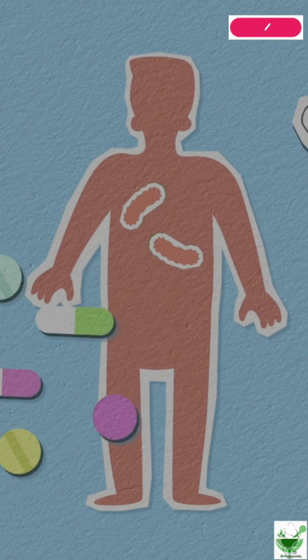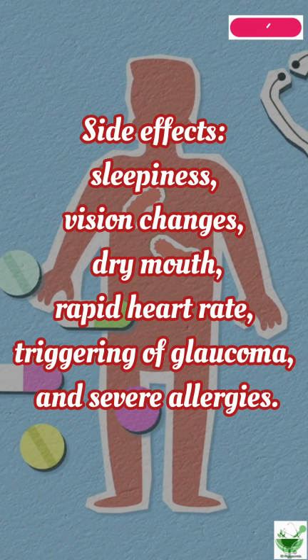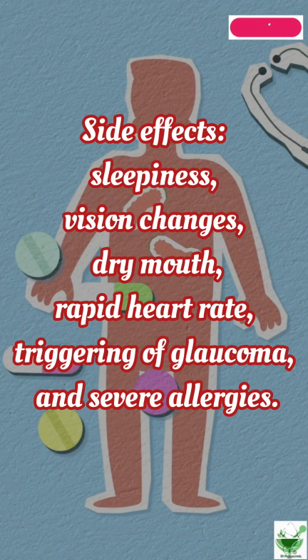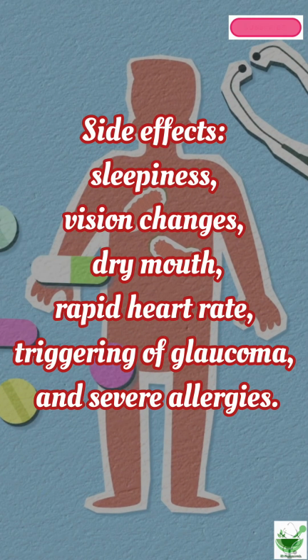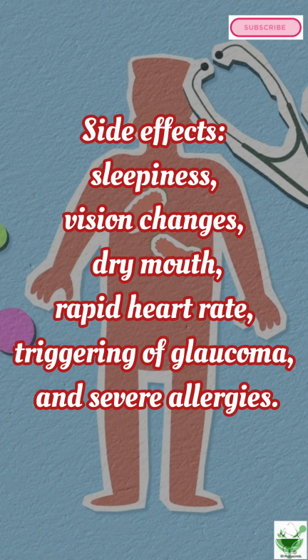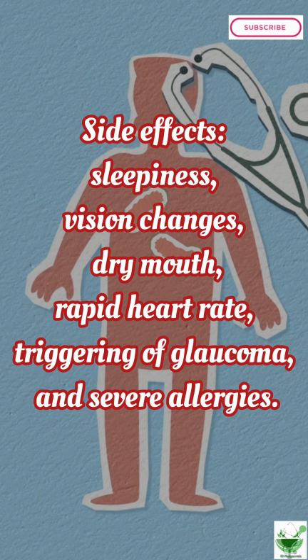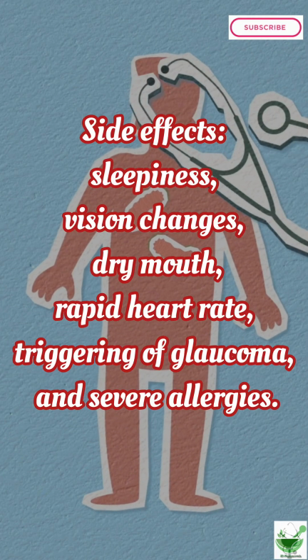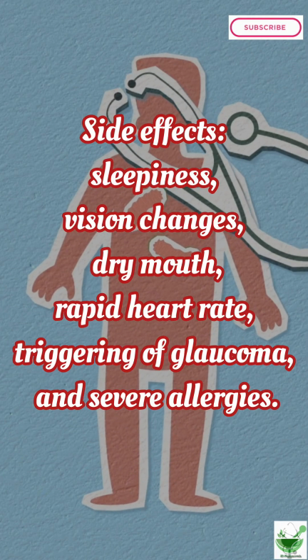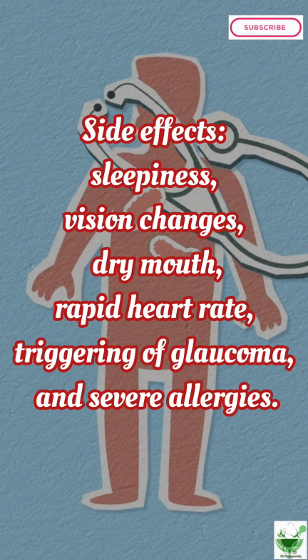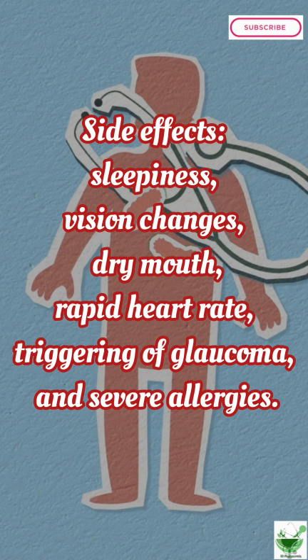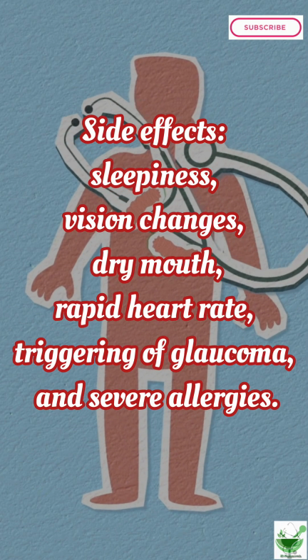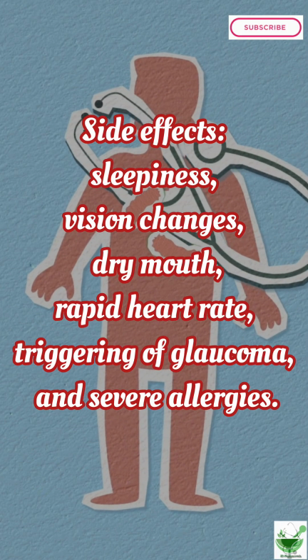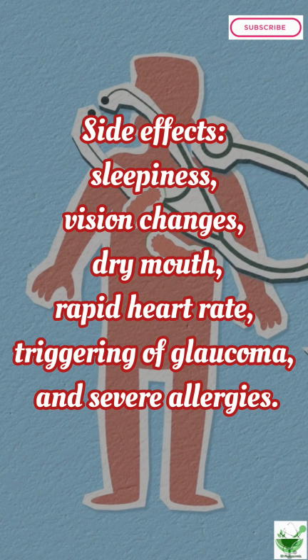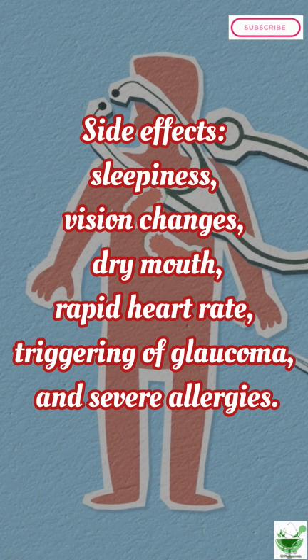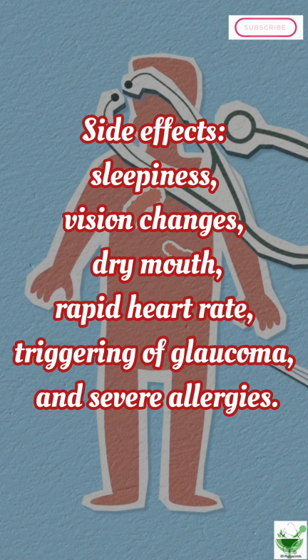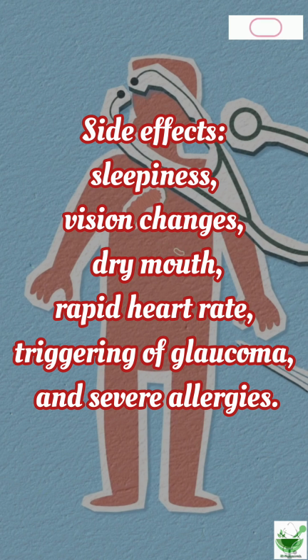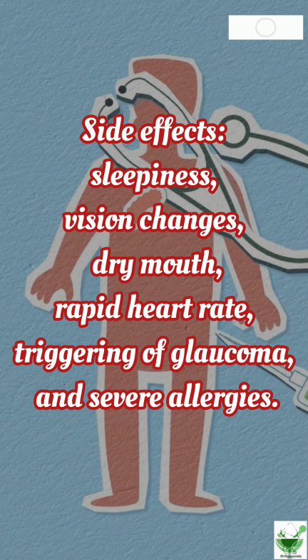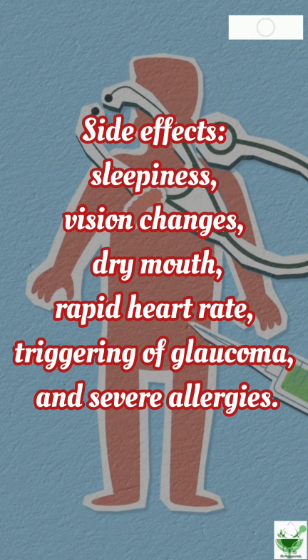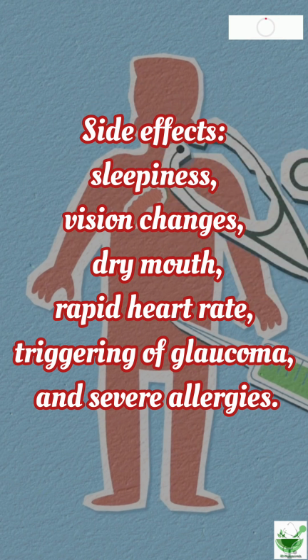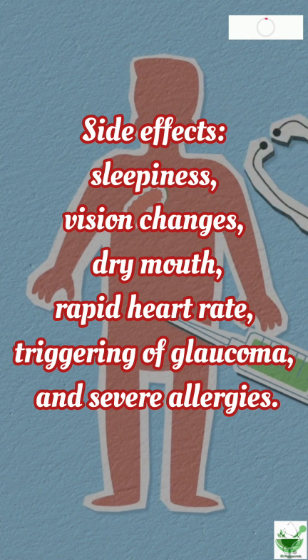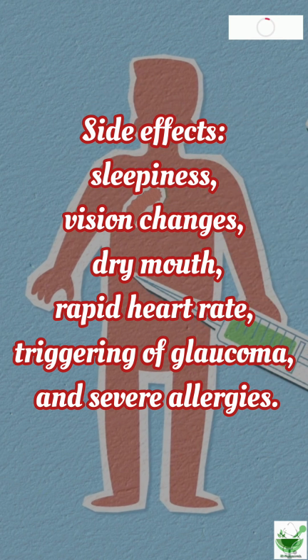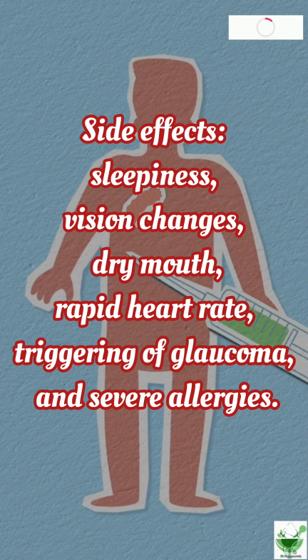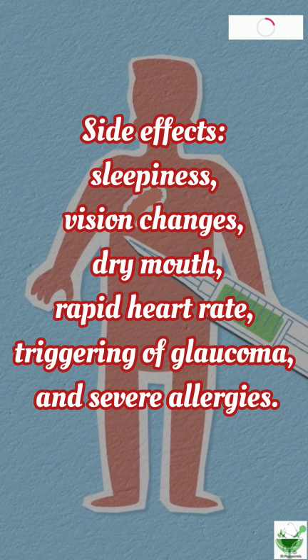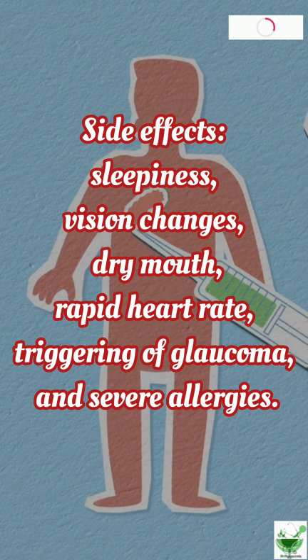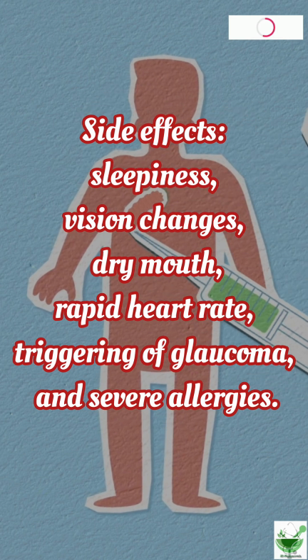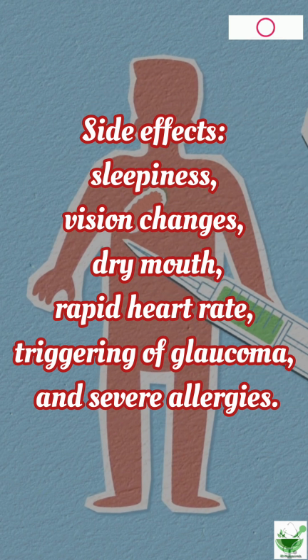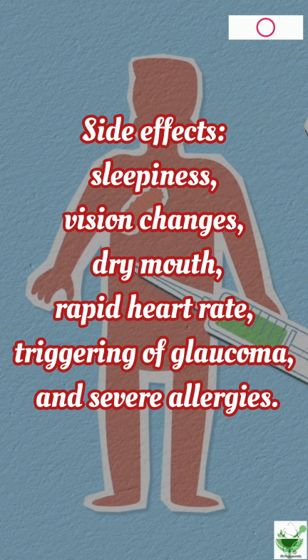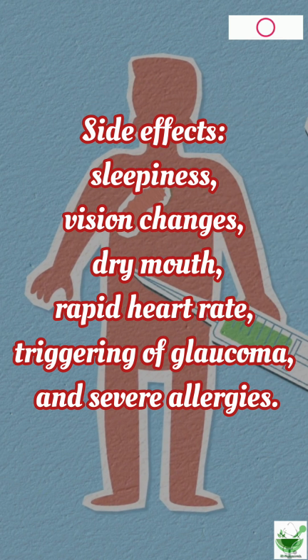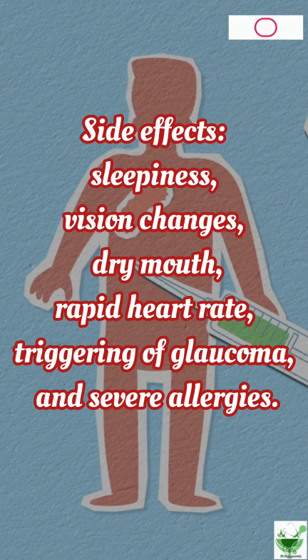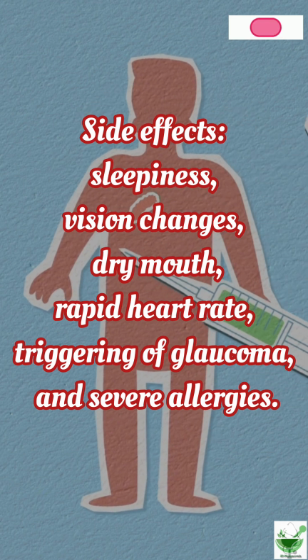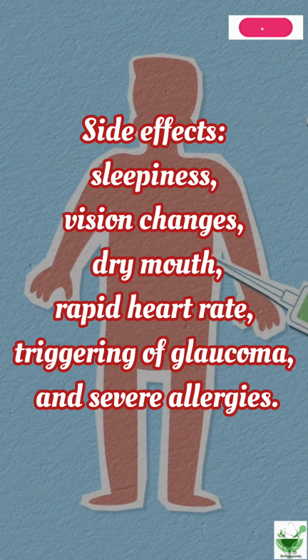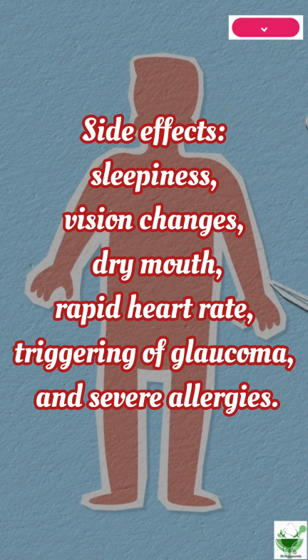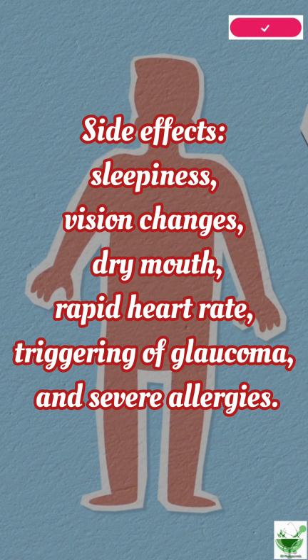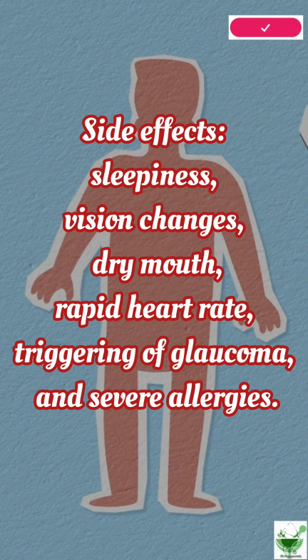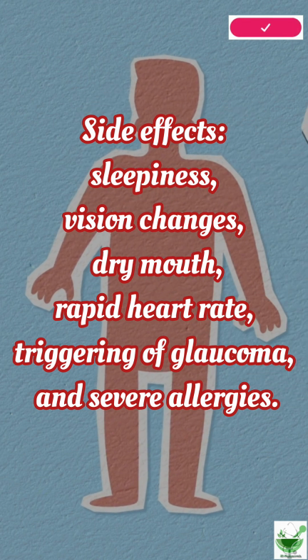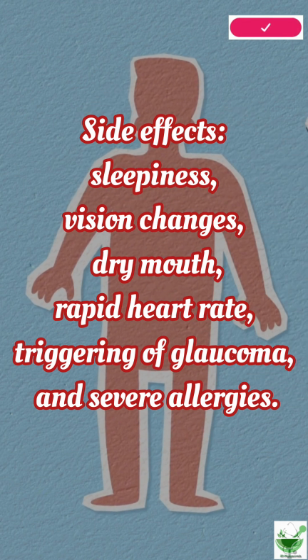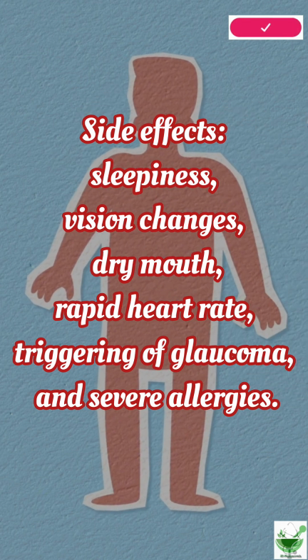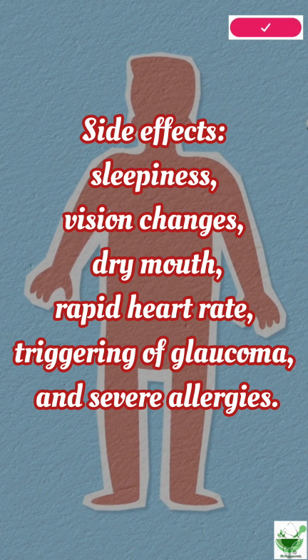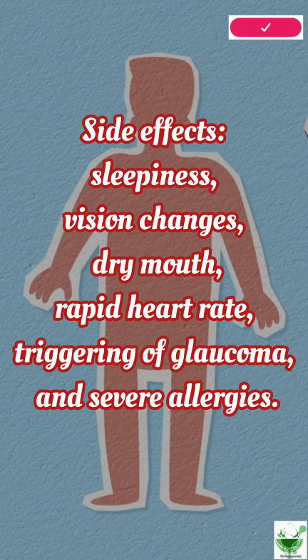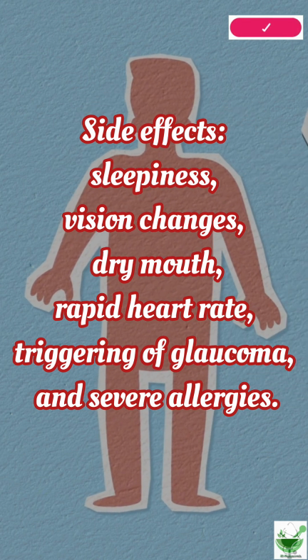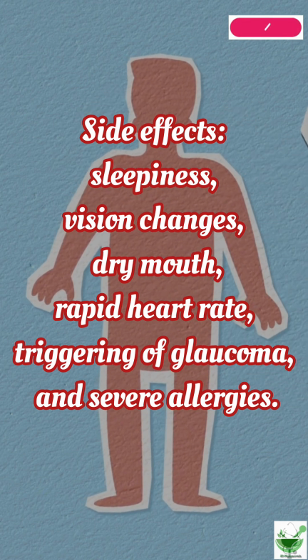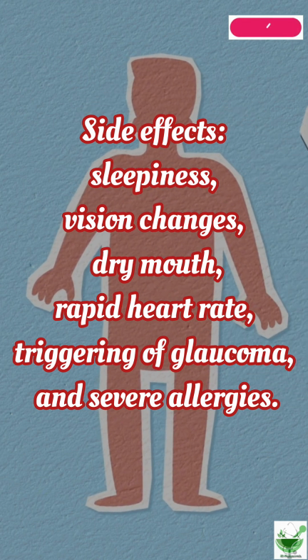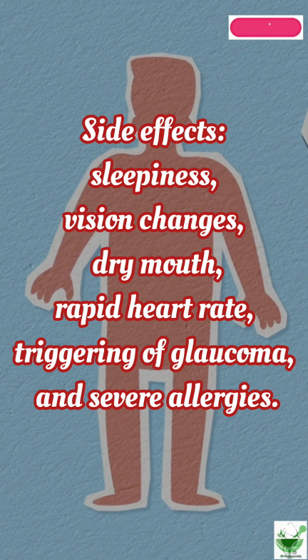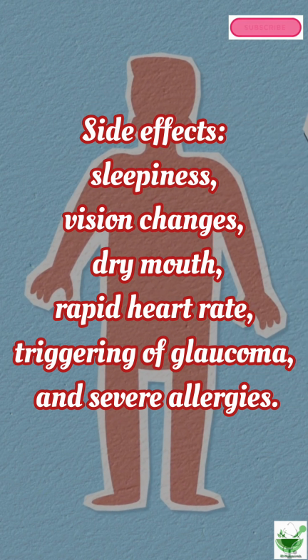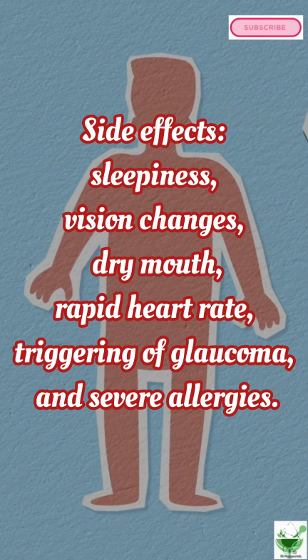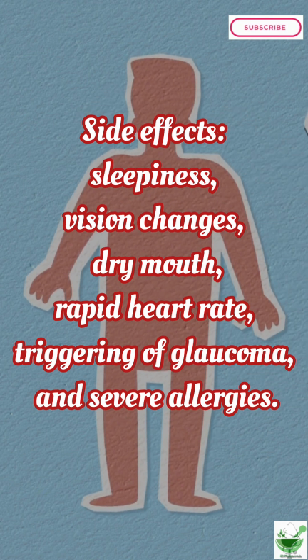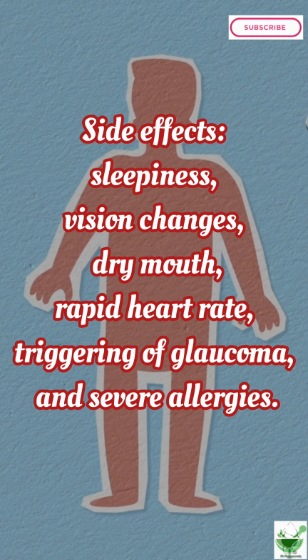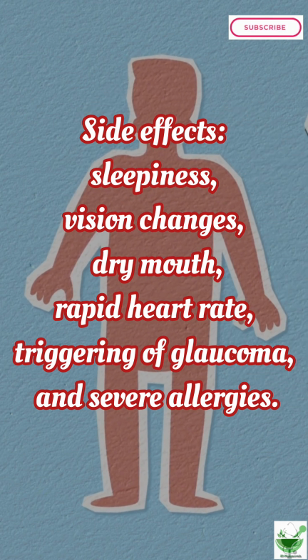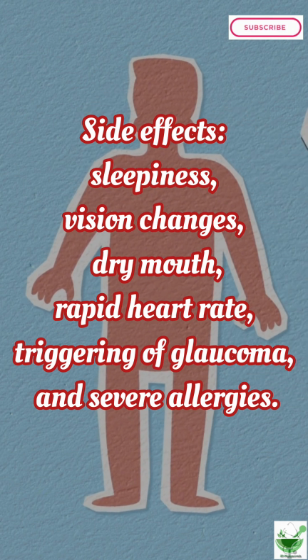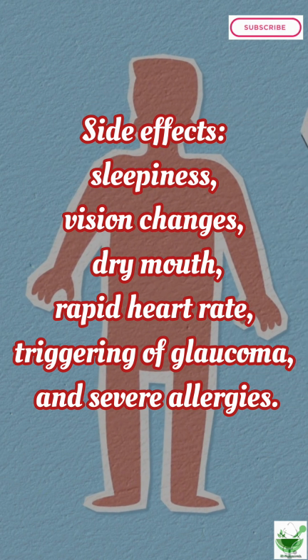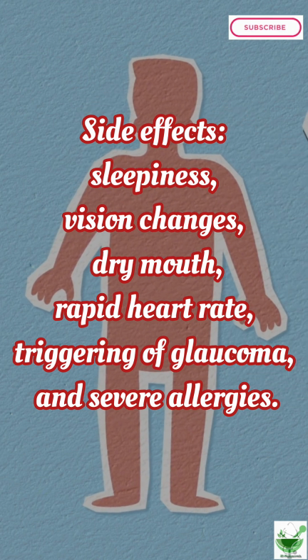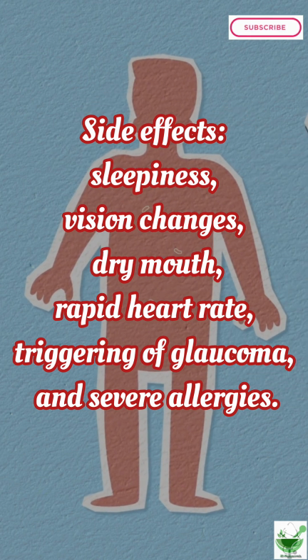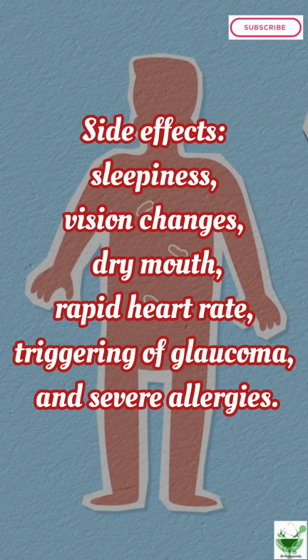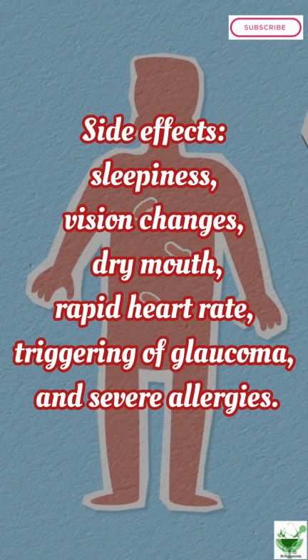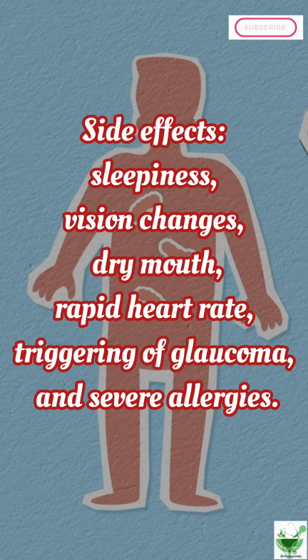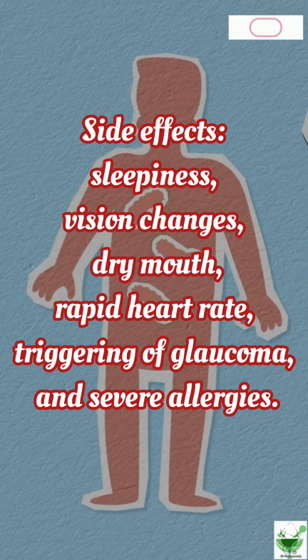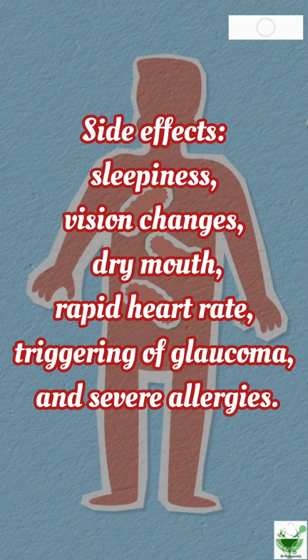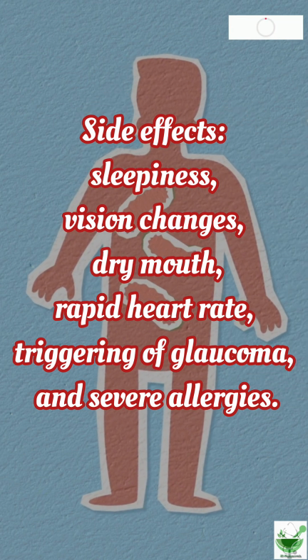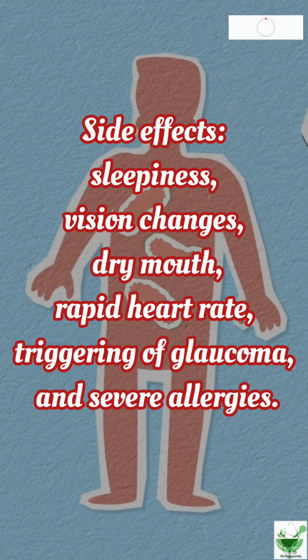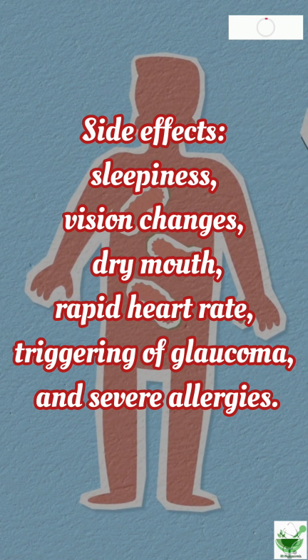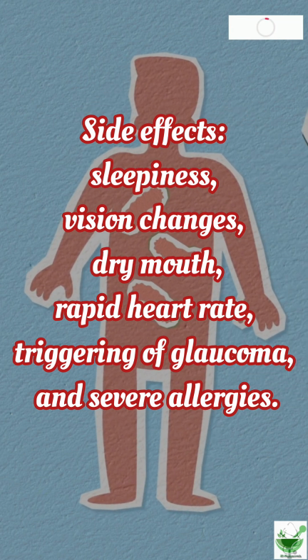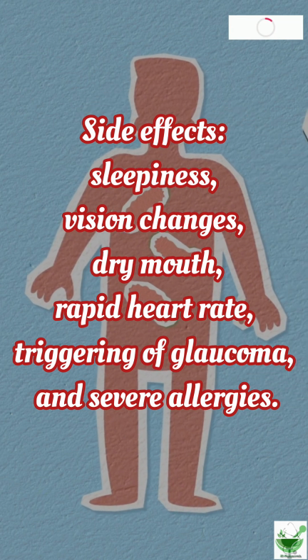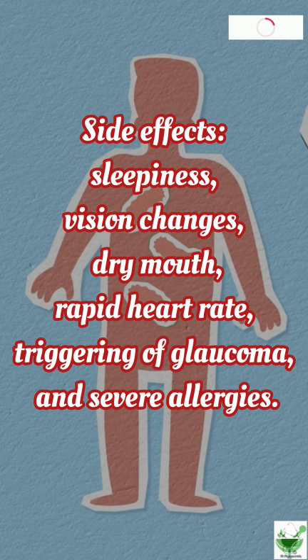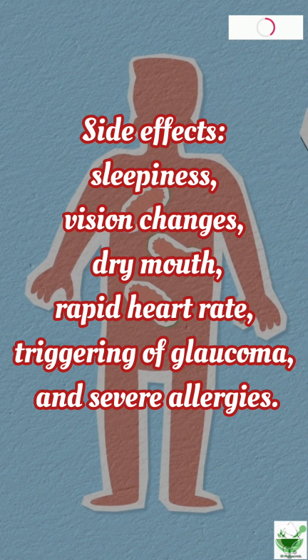Side effects include sleepiness, vision changes, dry mouth, rapid heart rate, triggering of glaucoma, and severe allergies.